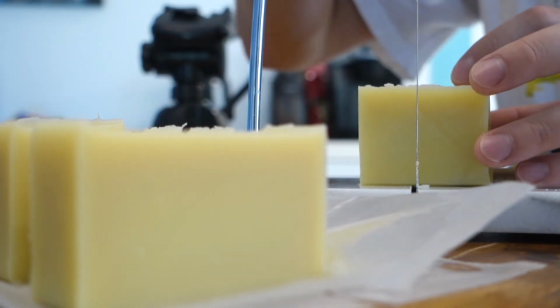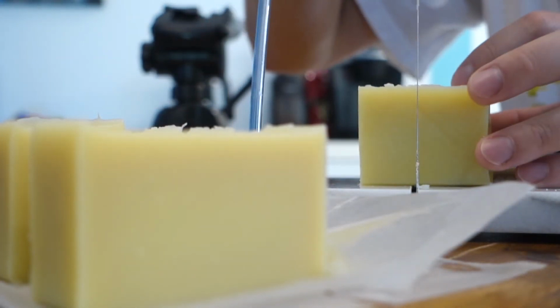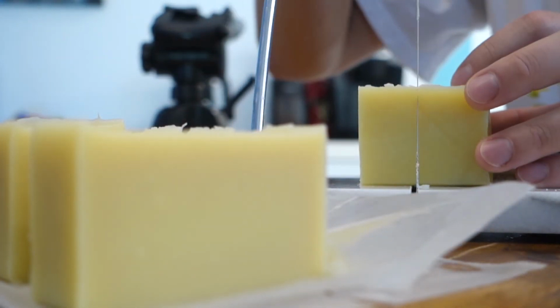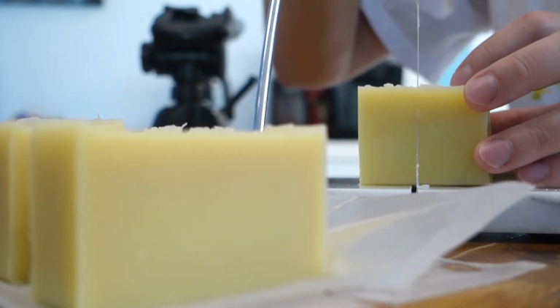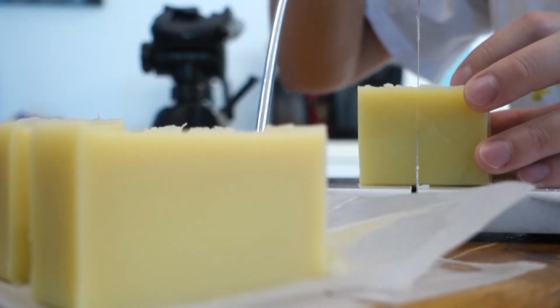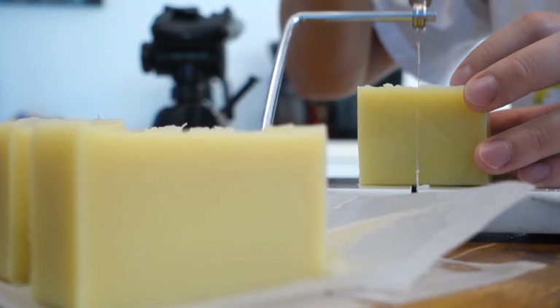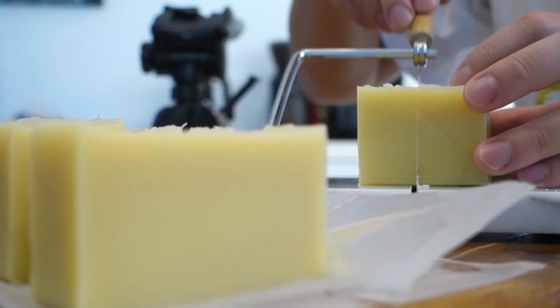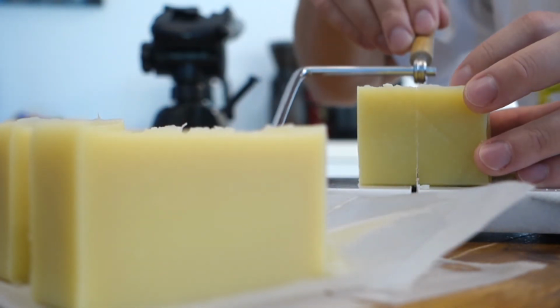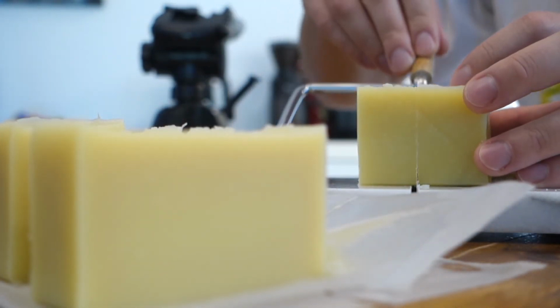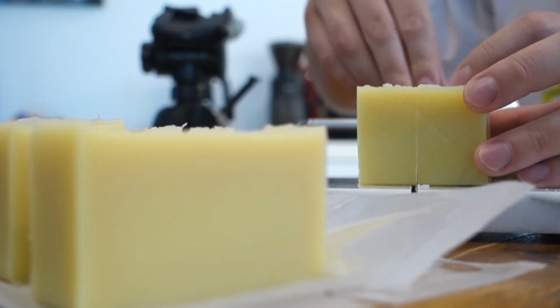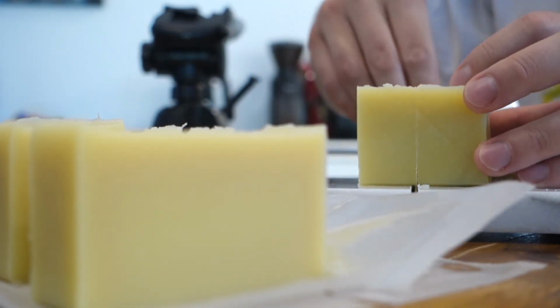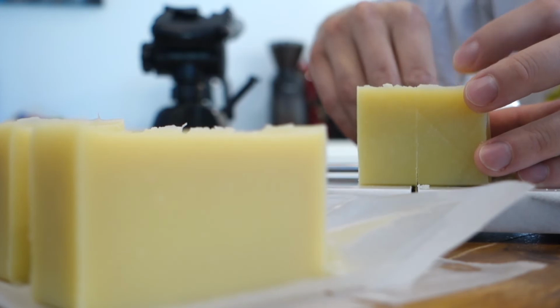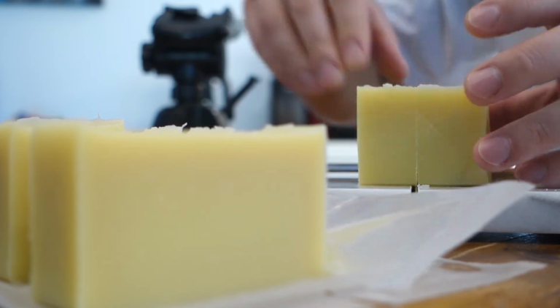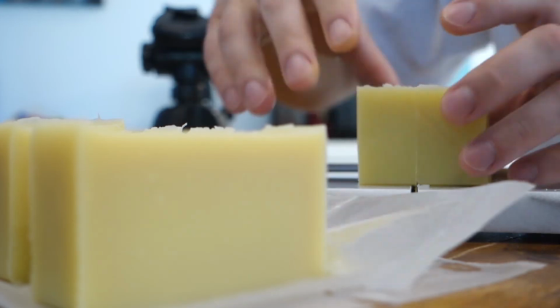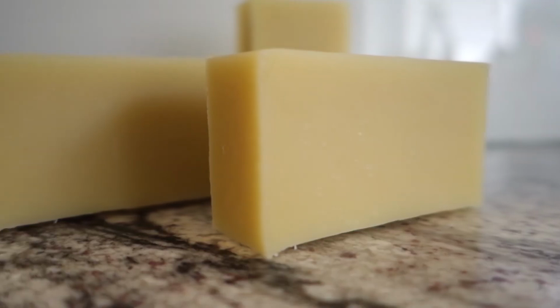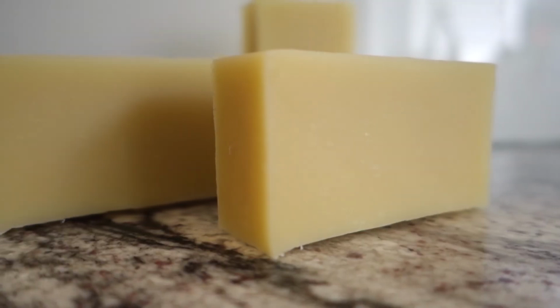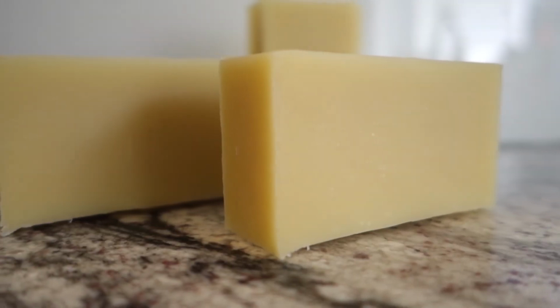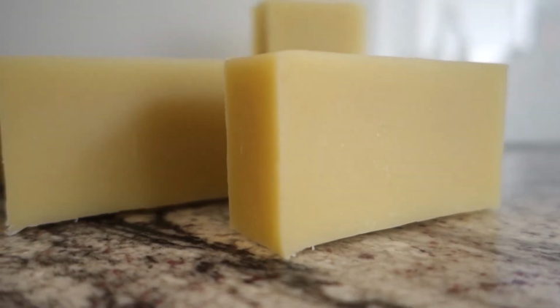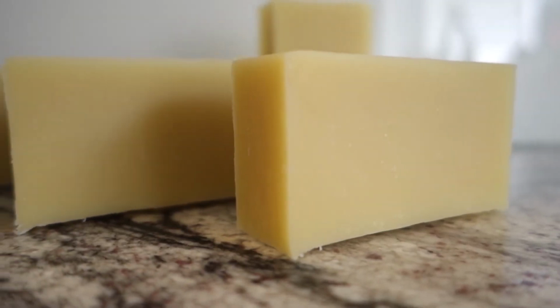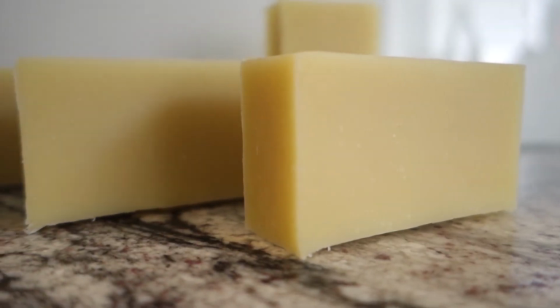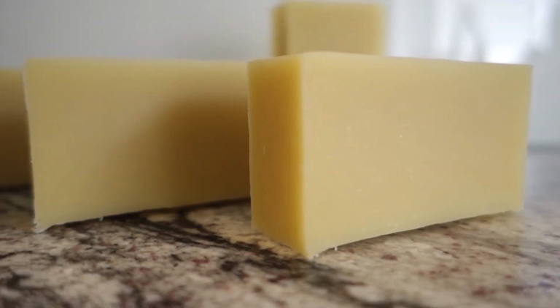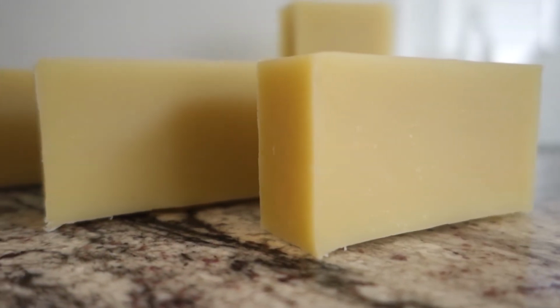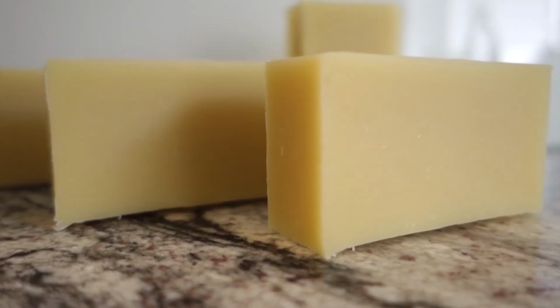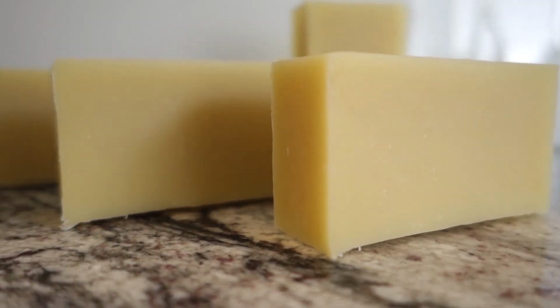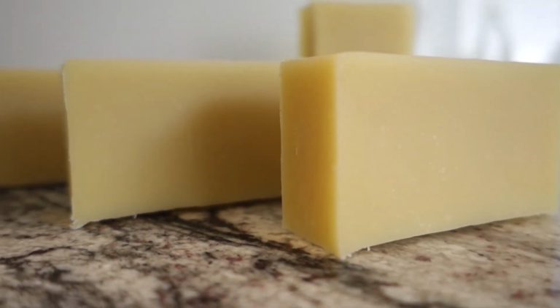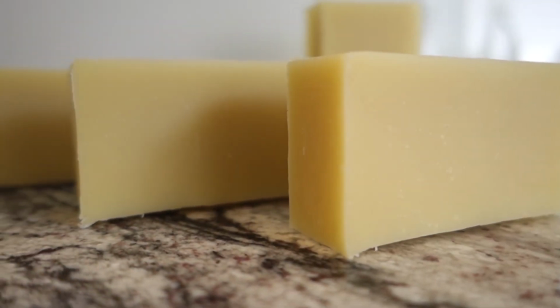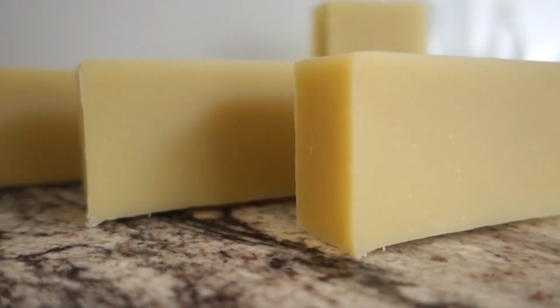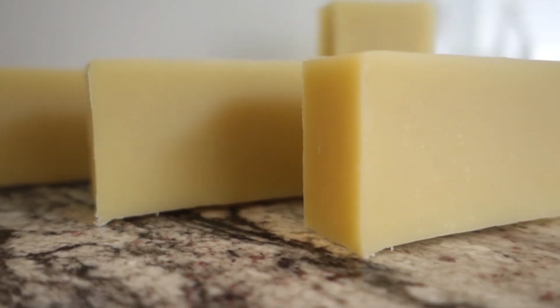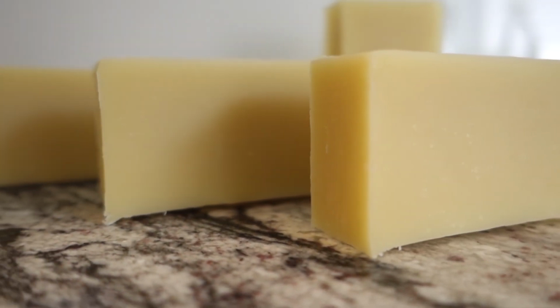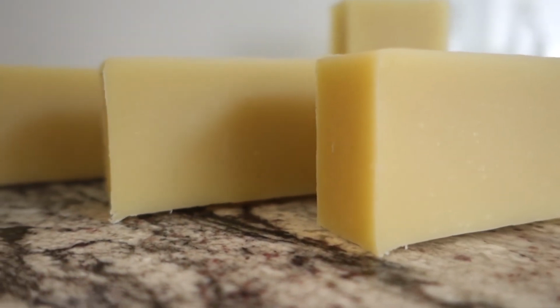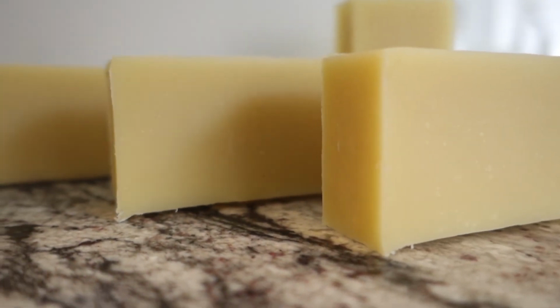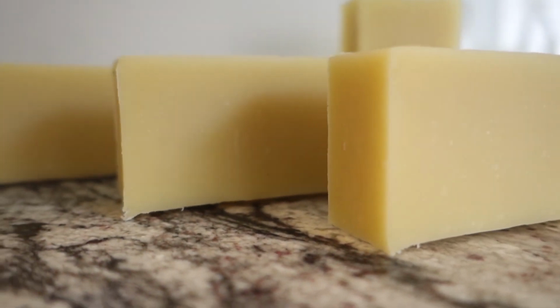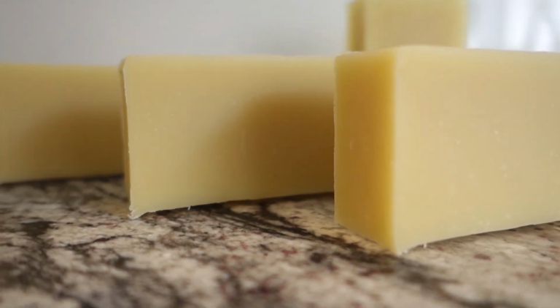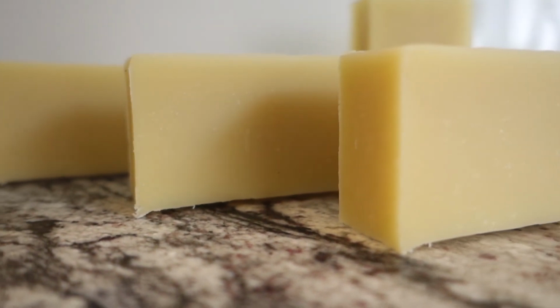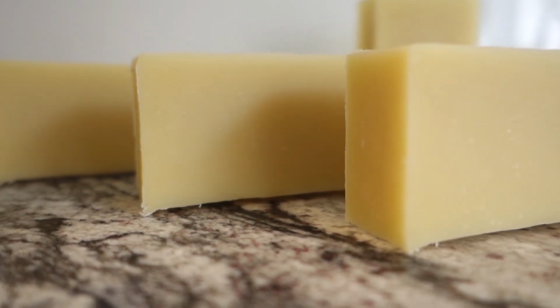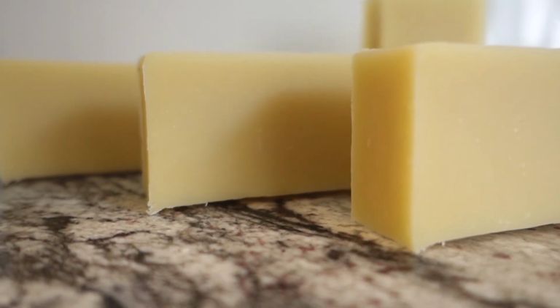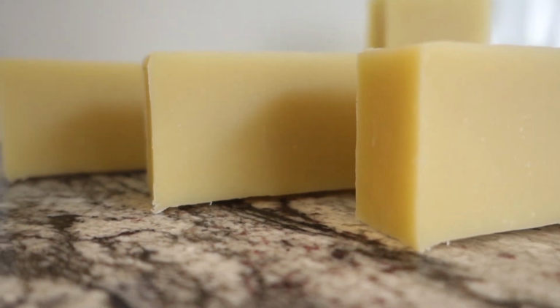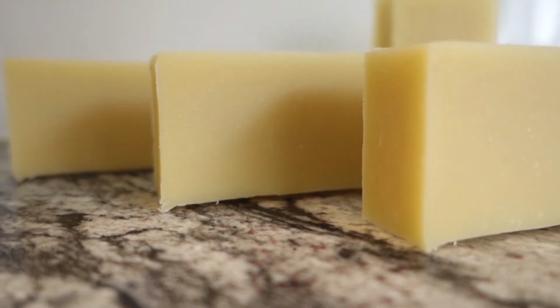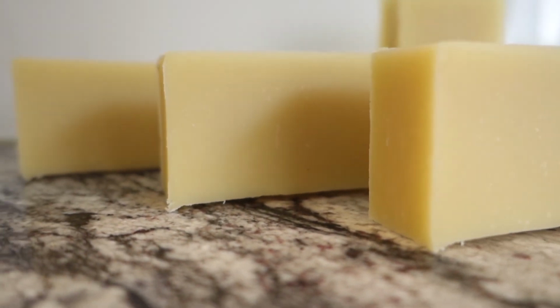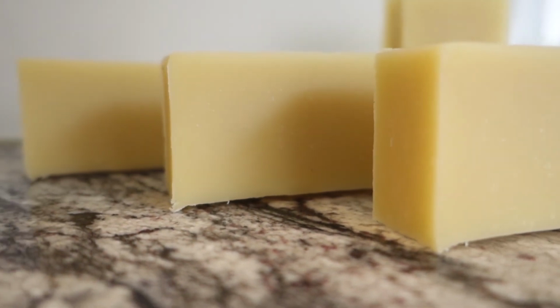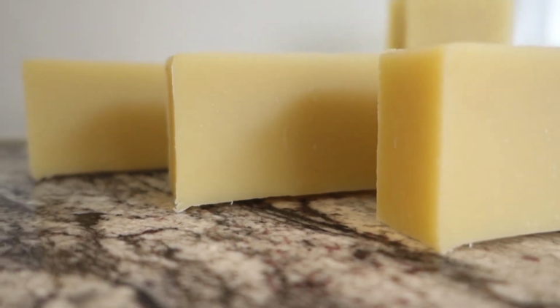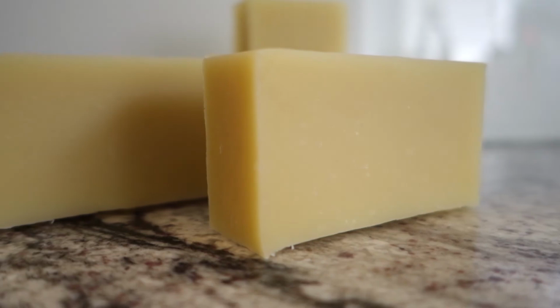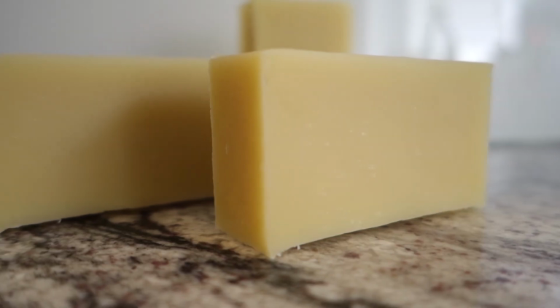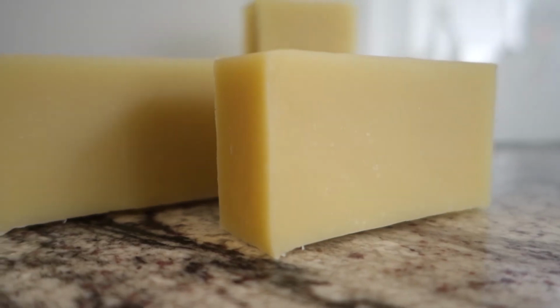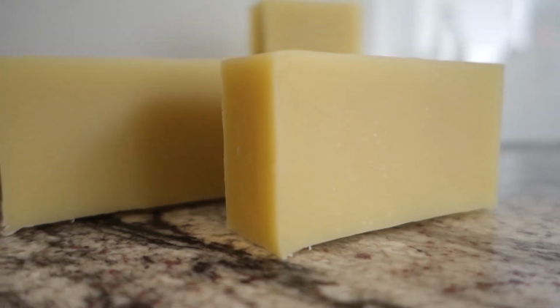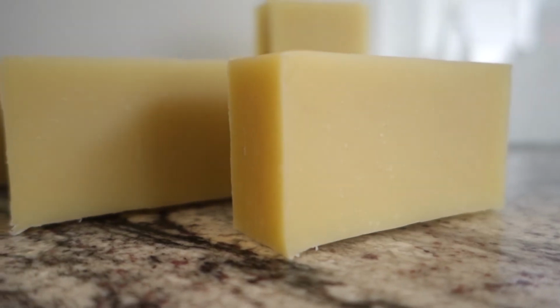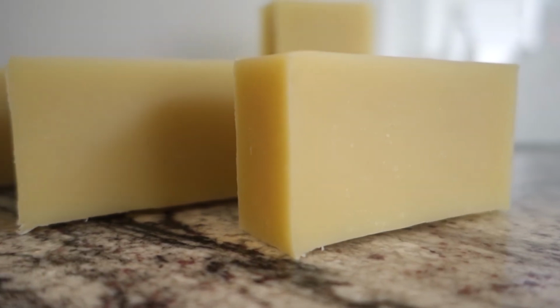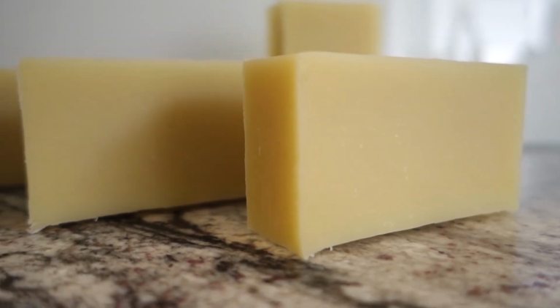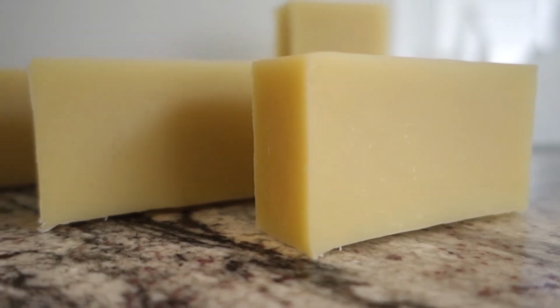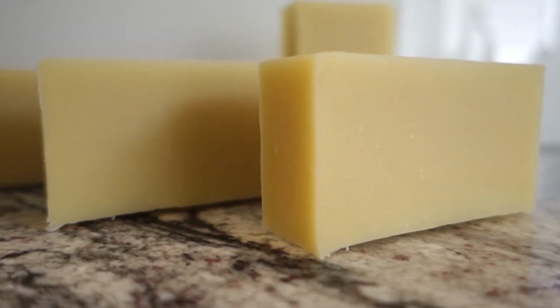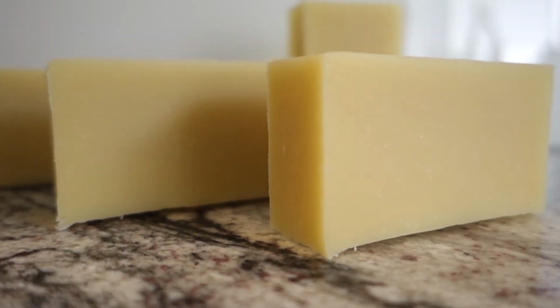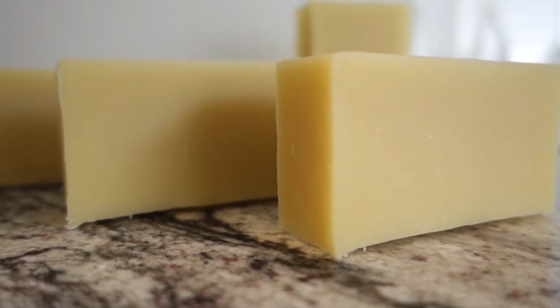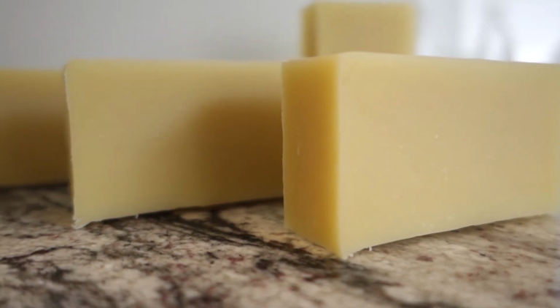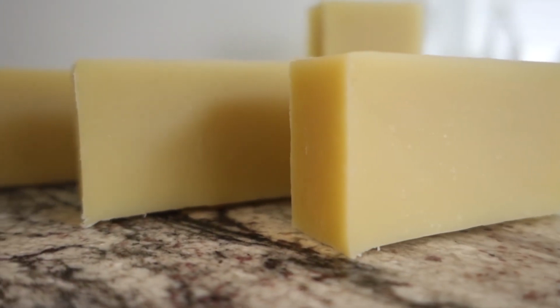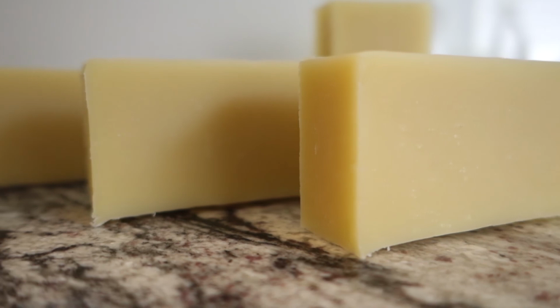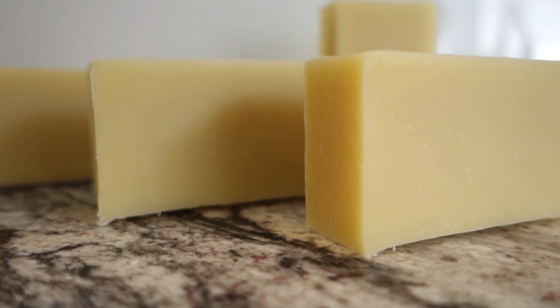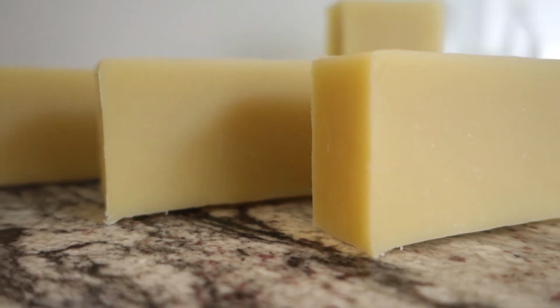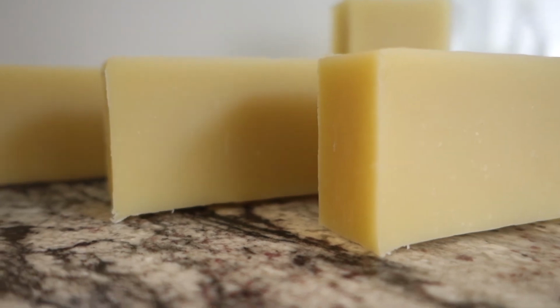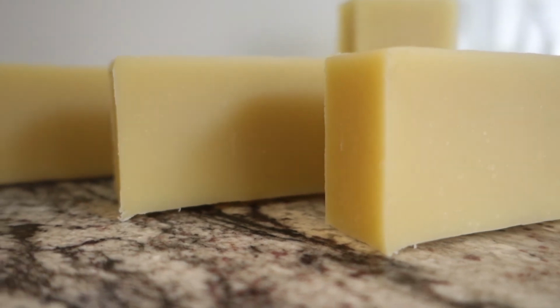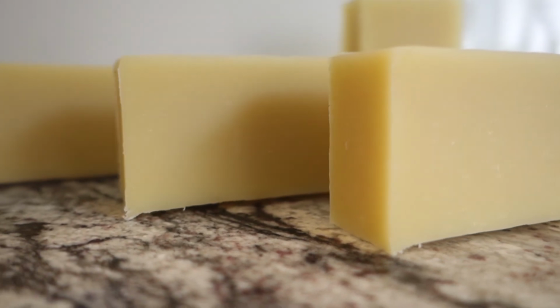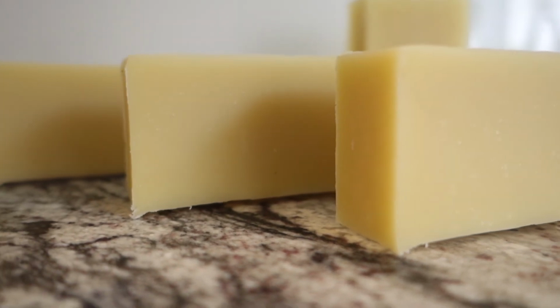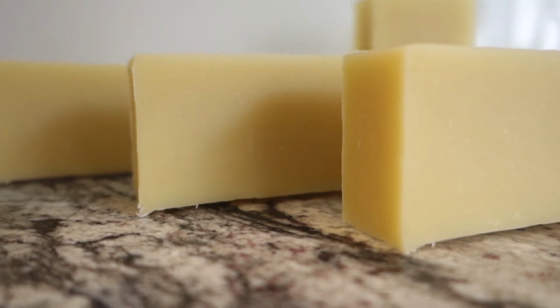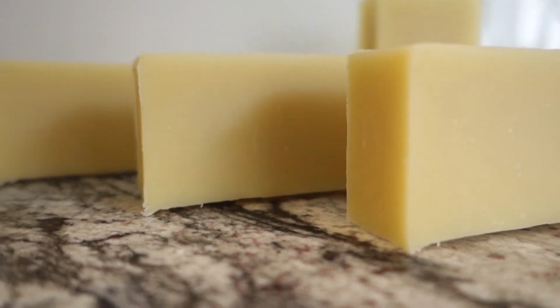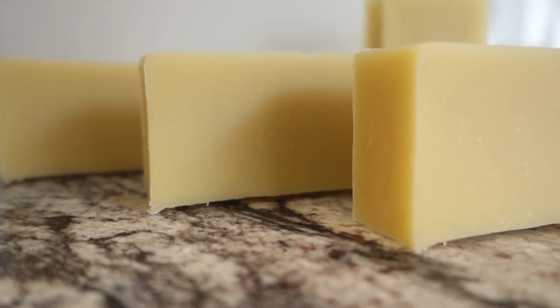Very impressed with it. What I'd like to try next time is add sodium lactate — I've heard that it makes a harder bar. But honestly, not a lot of complaints with this bar. Give it a shot.